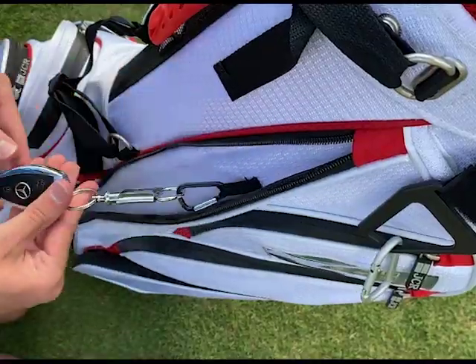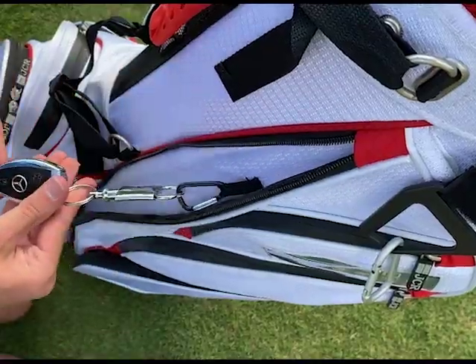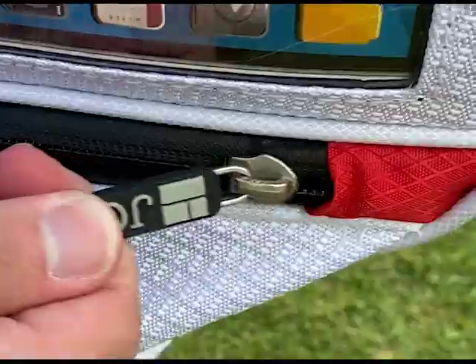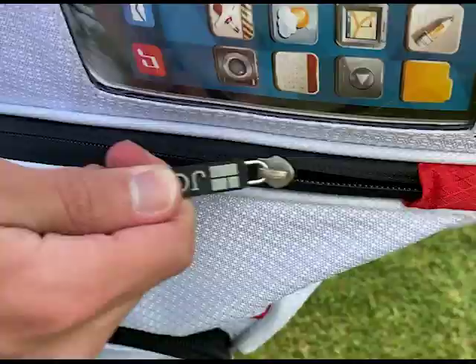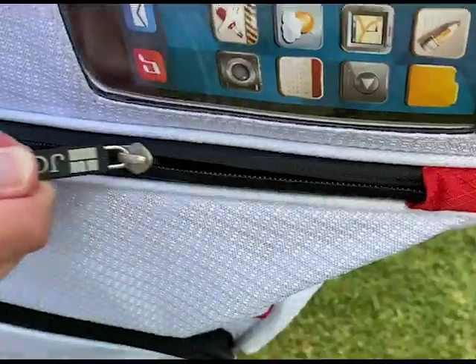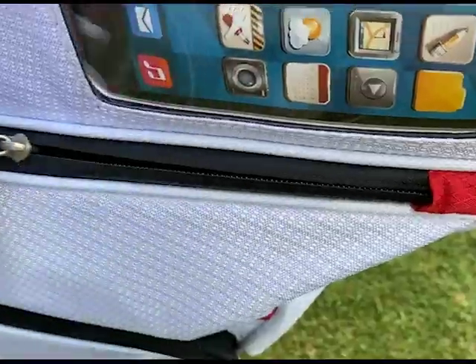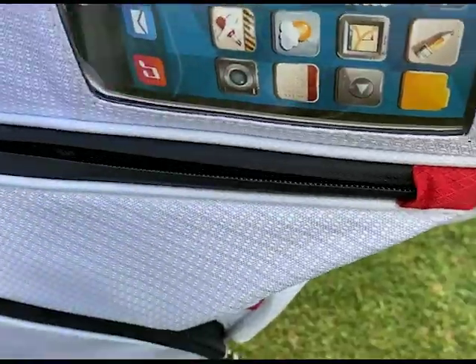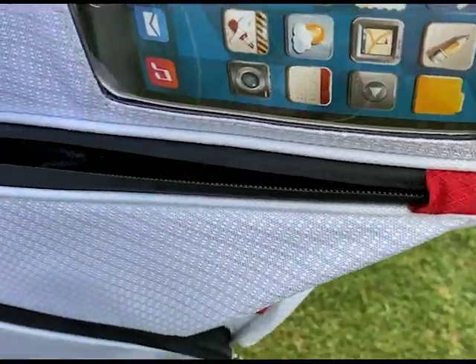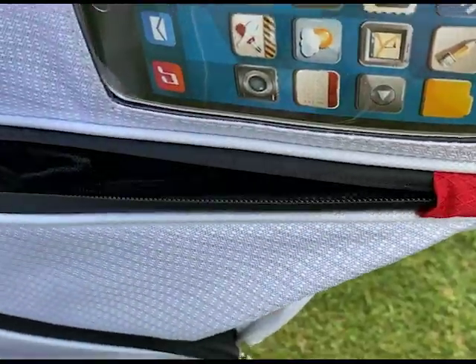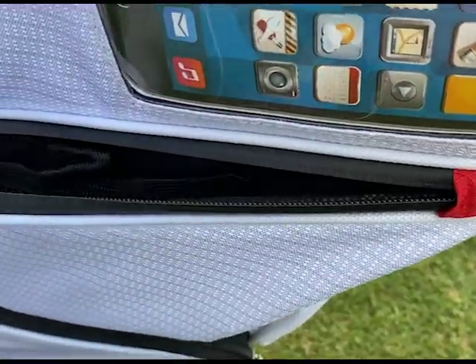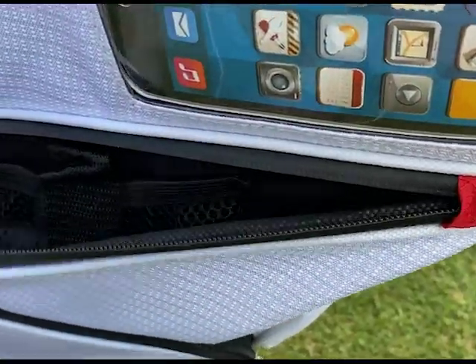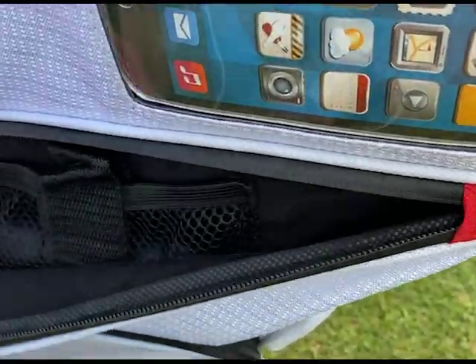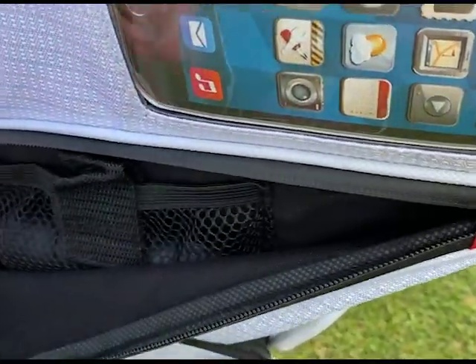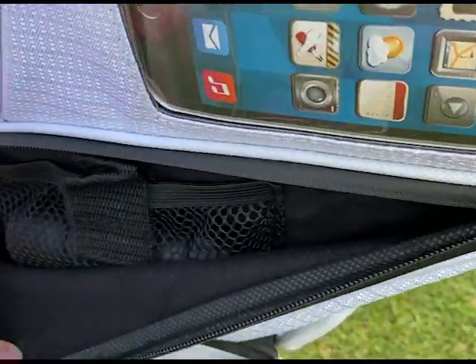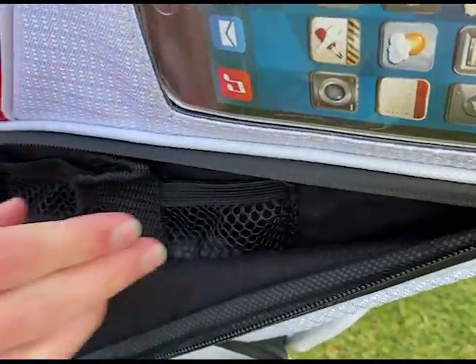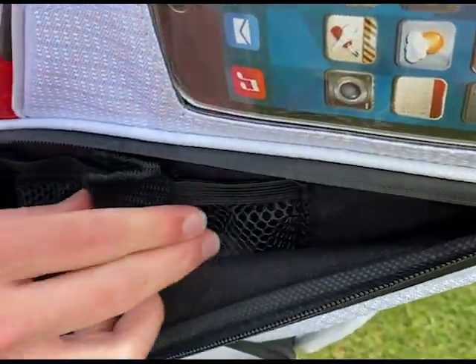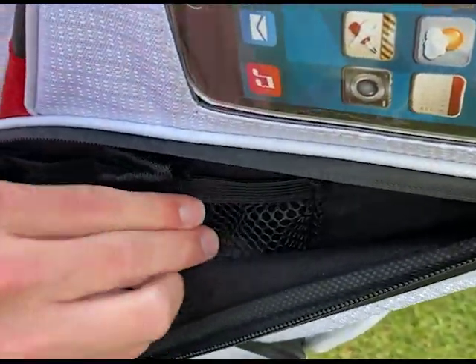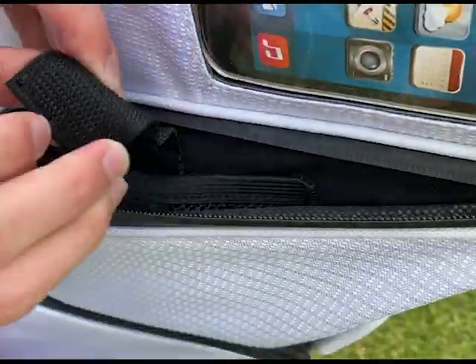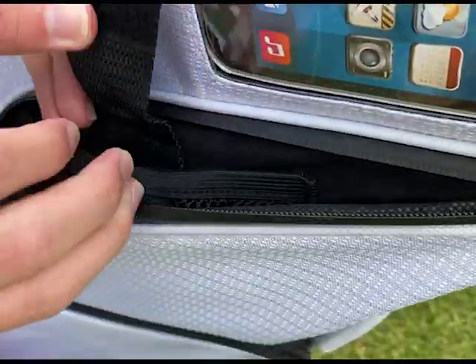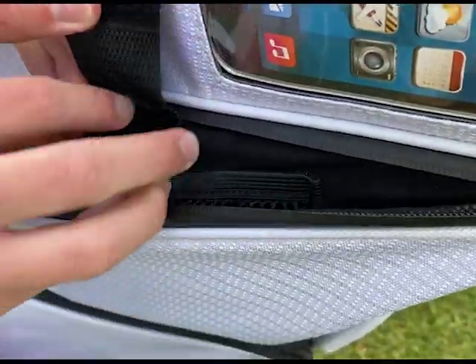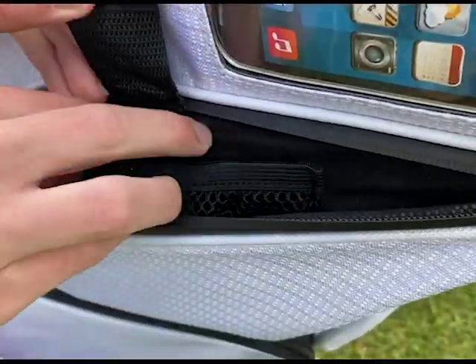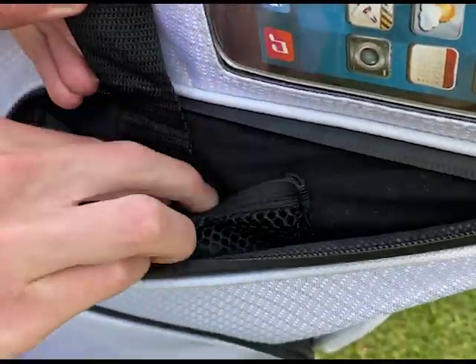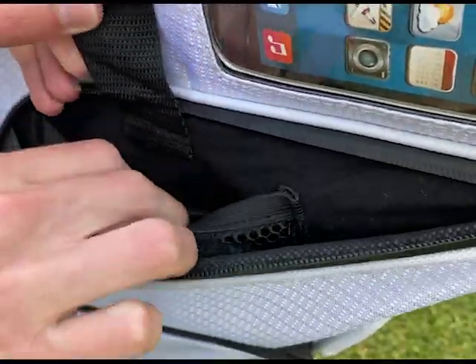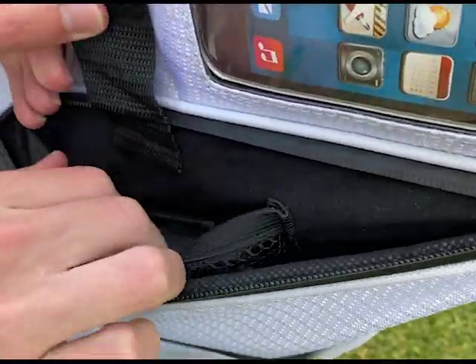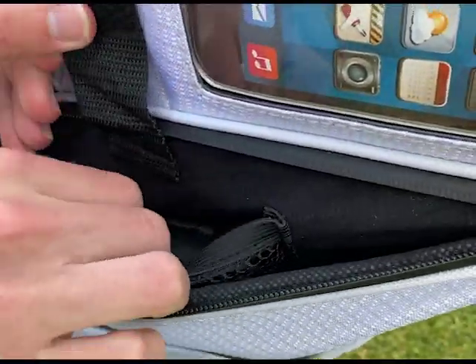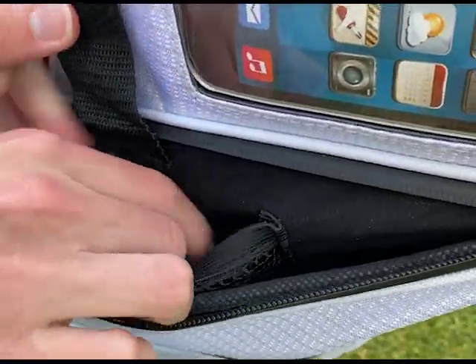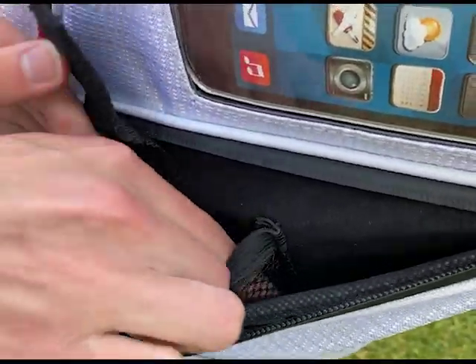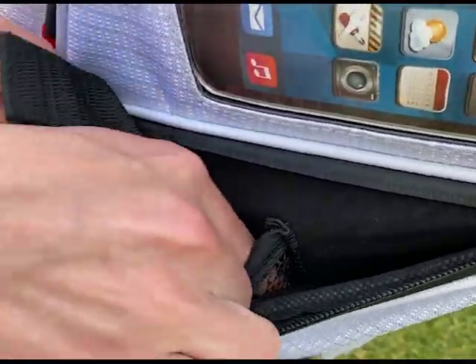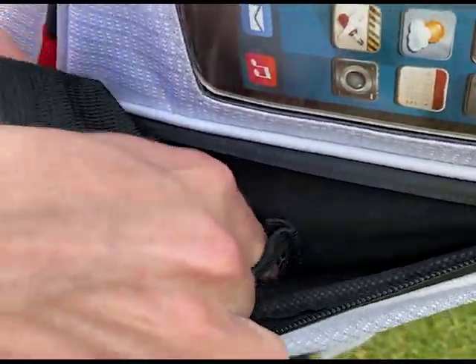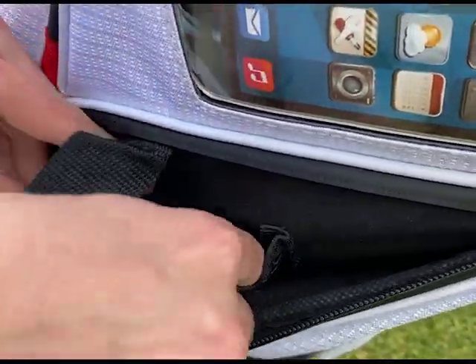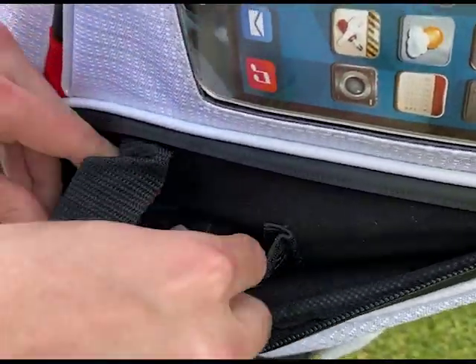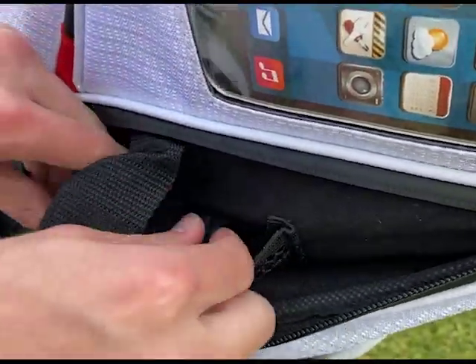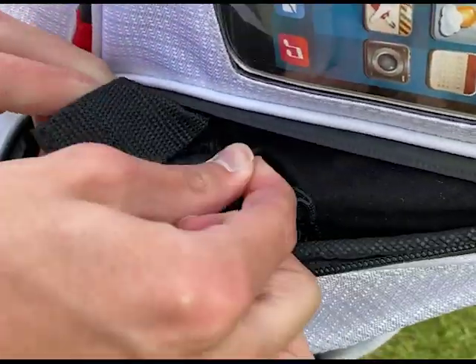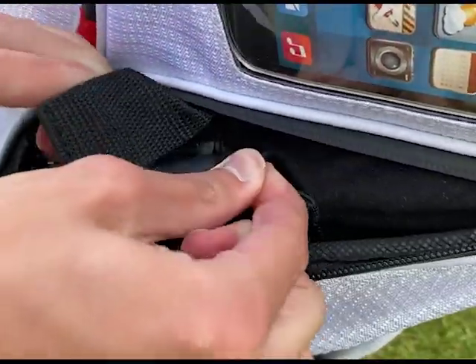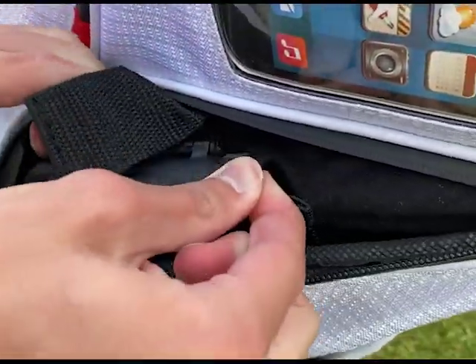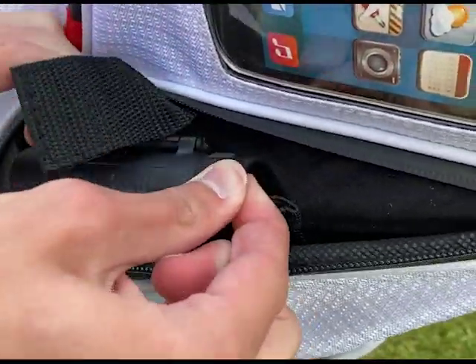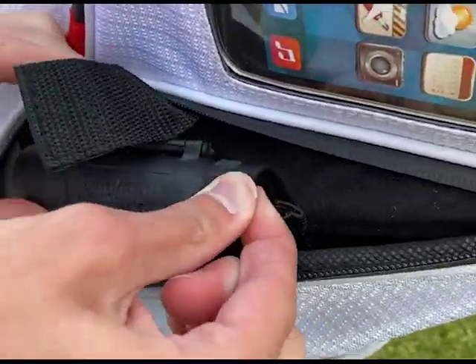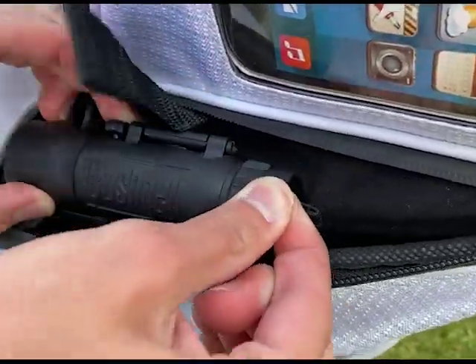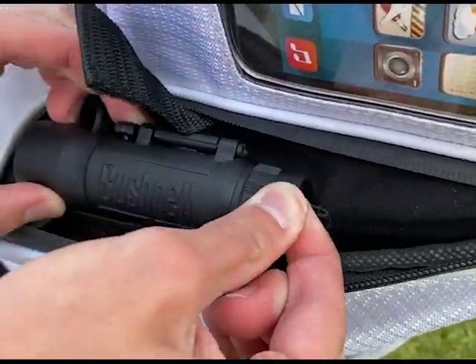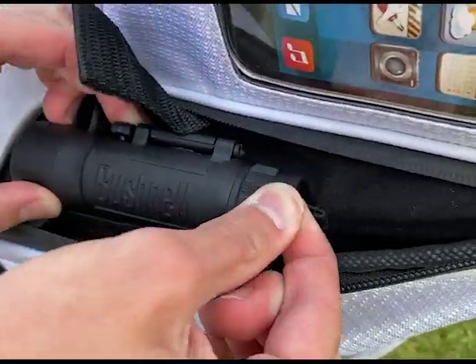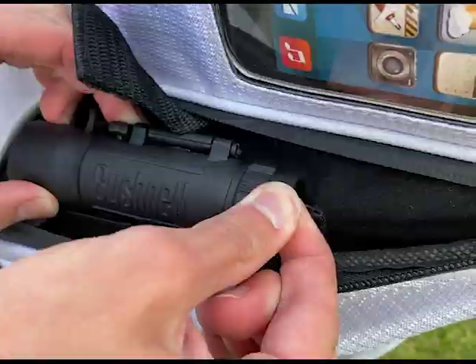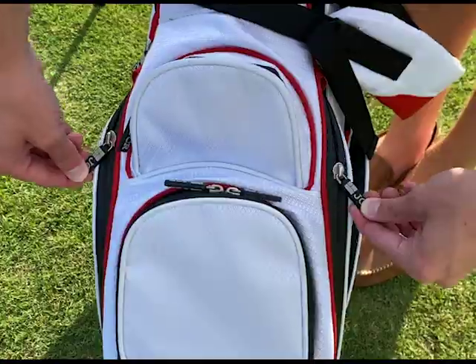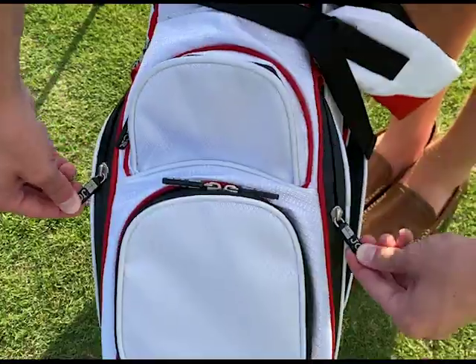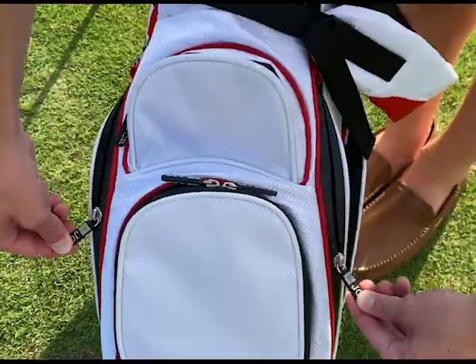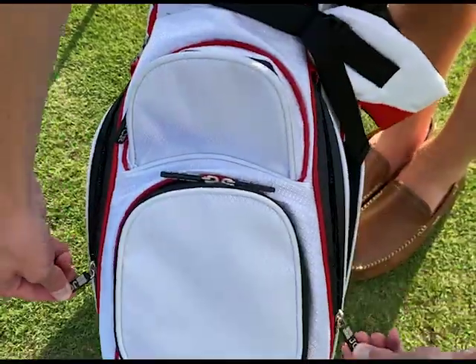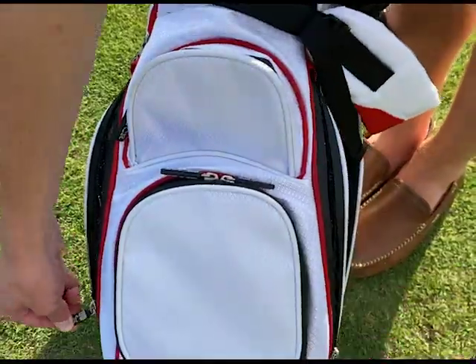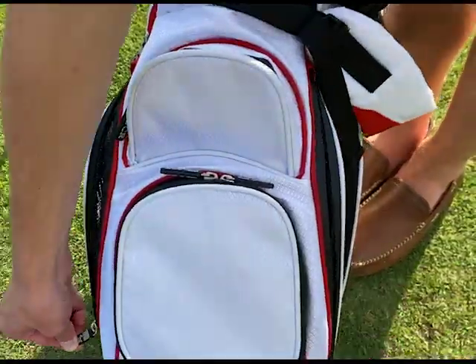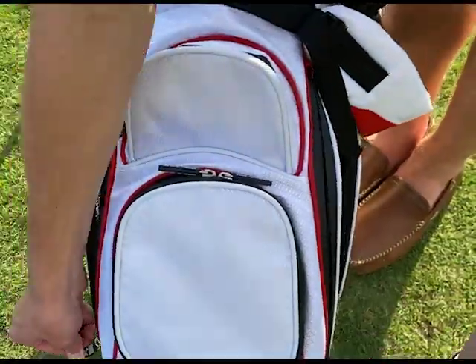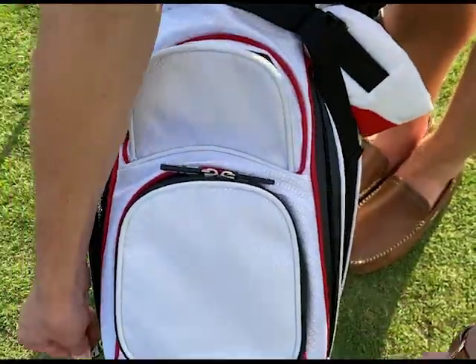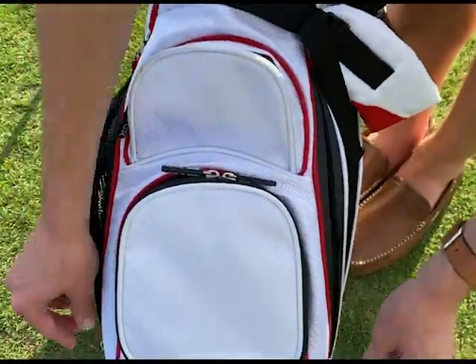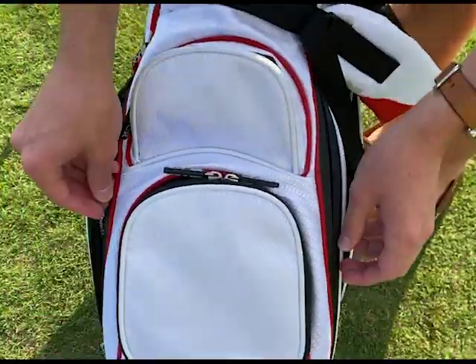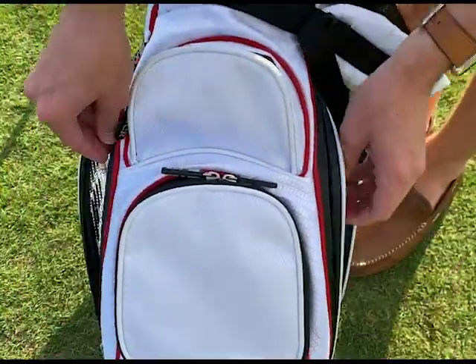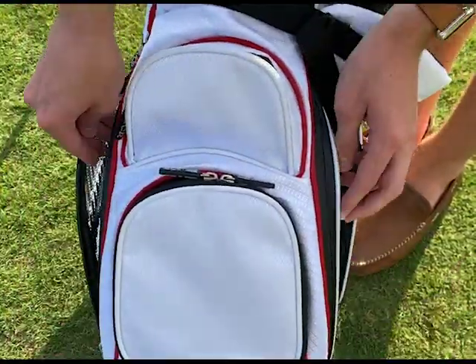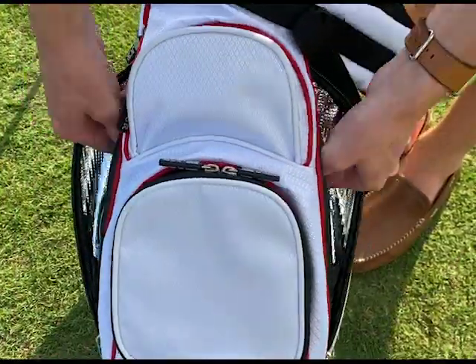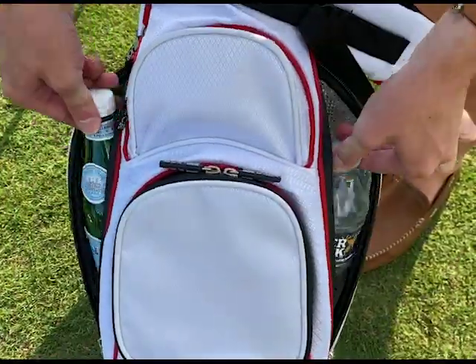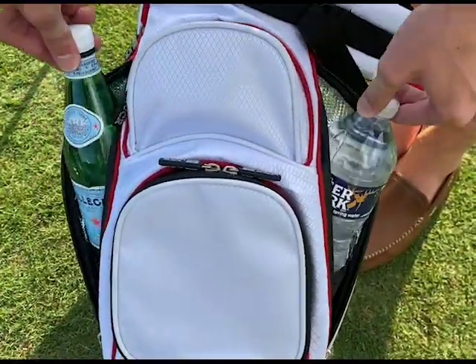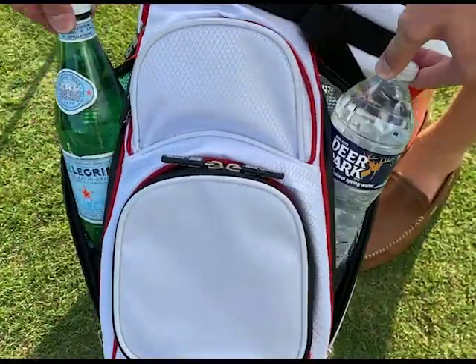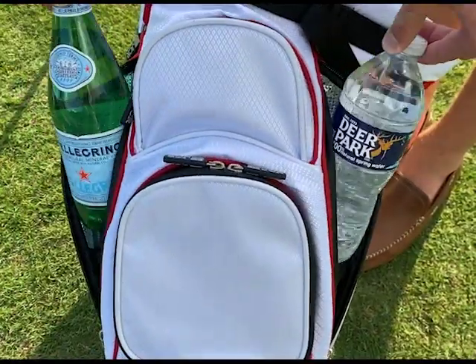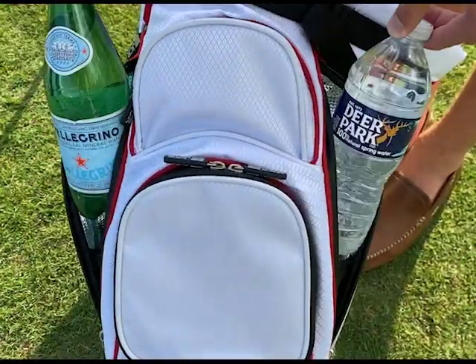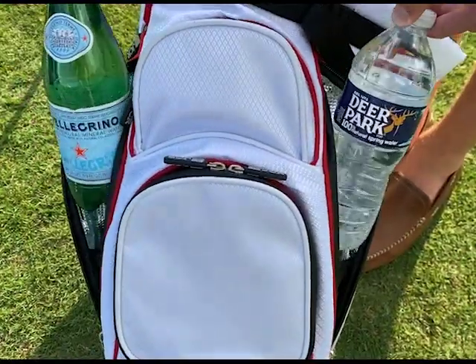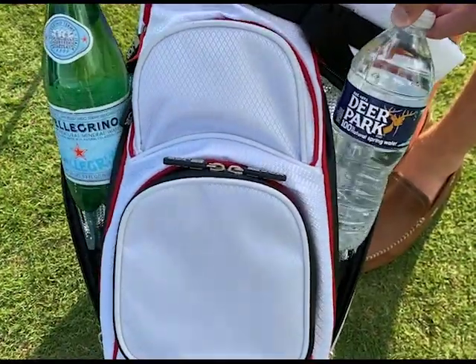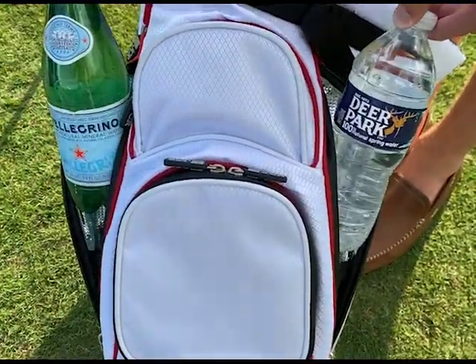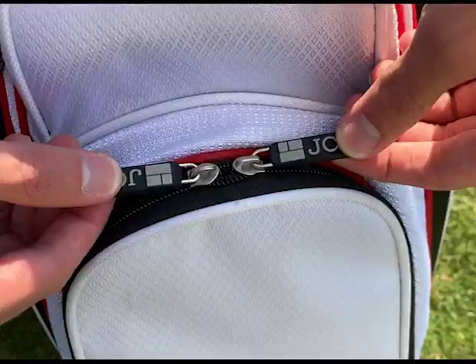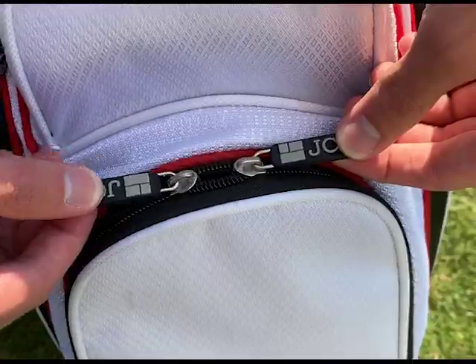There are also two velour-lined valuables pockets, one that includes a mesh rangefinder sleeve, as well as two hydration pockets to keep your drinks cool.